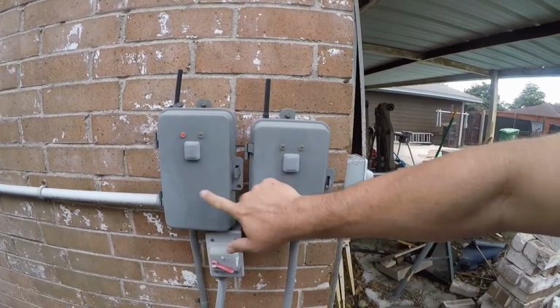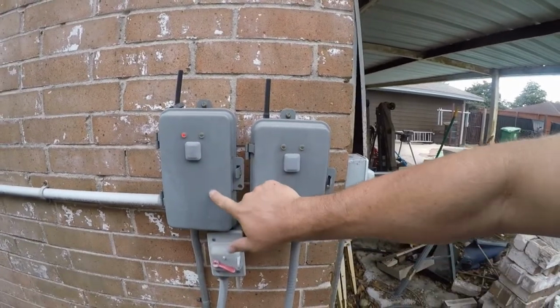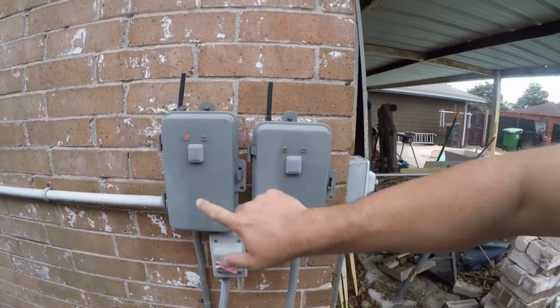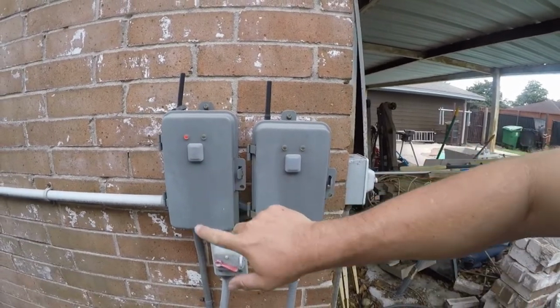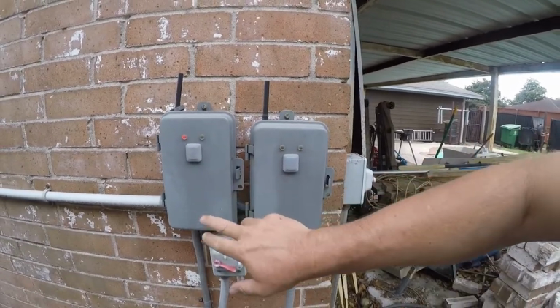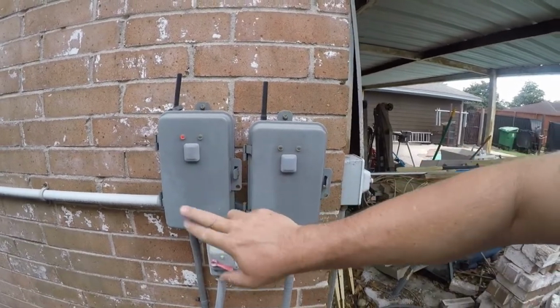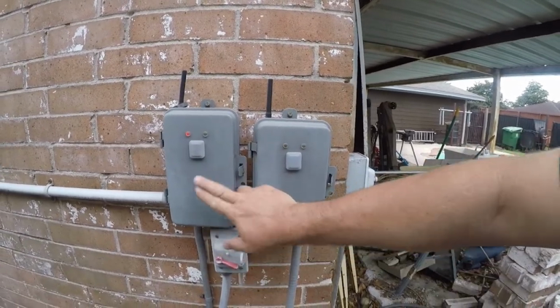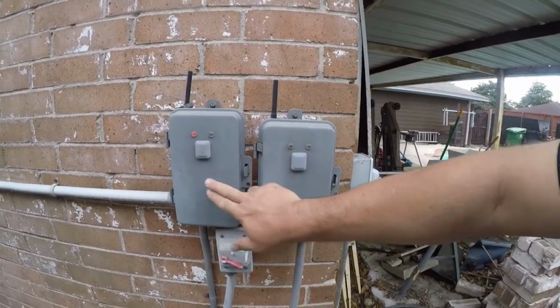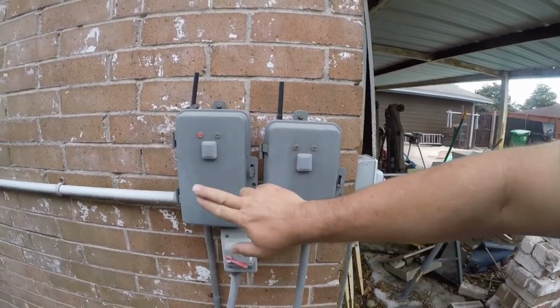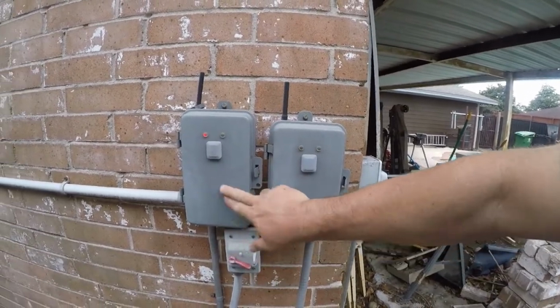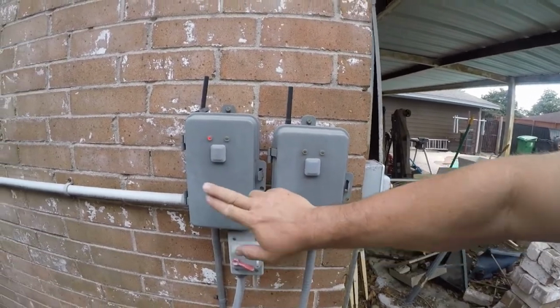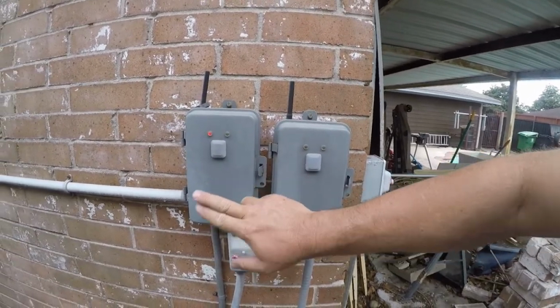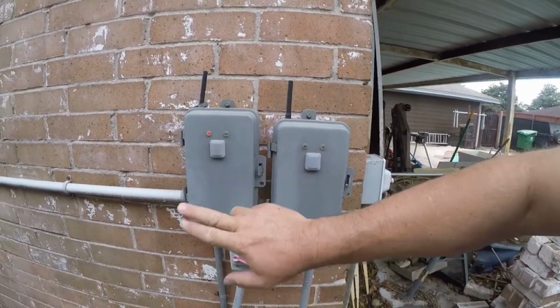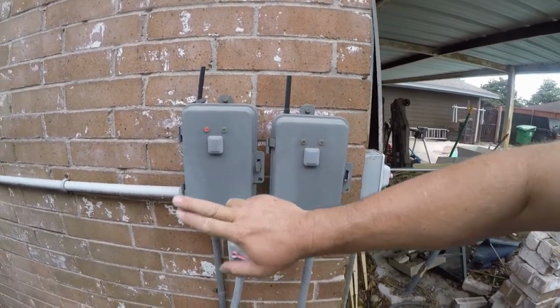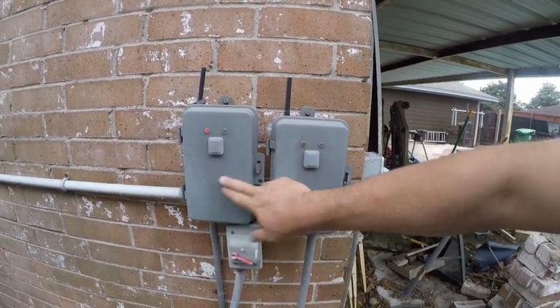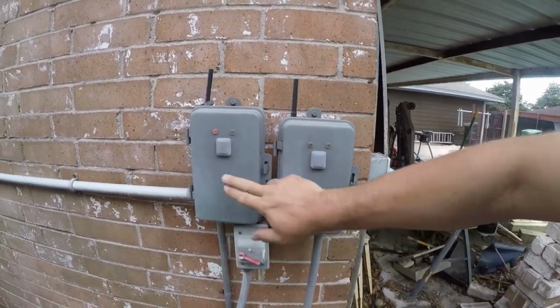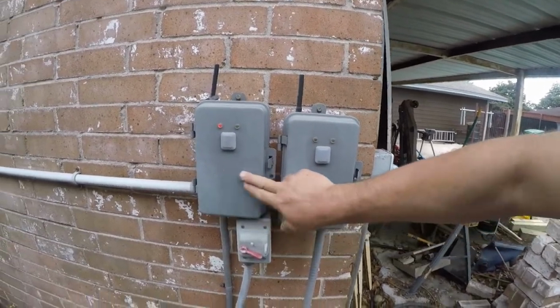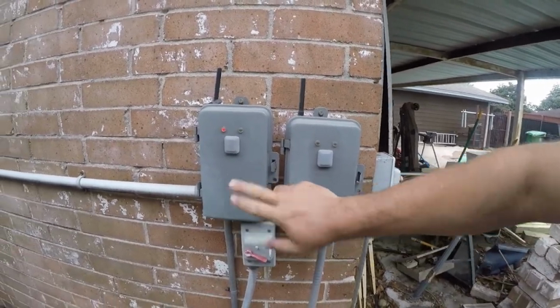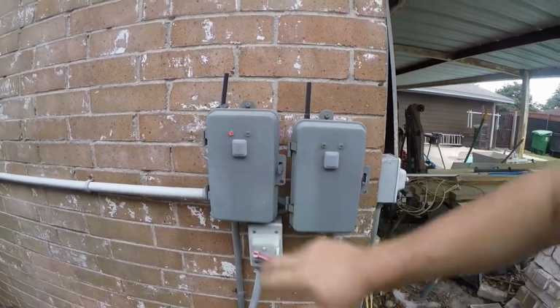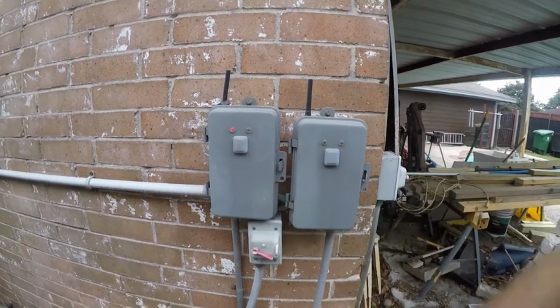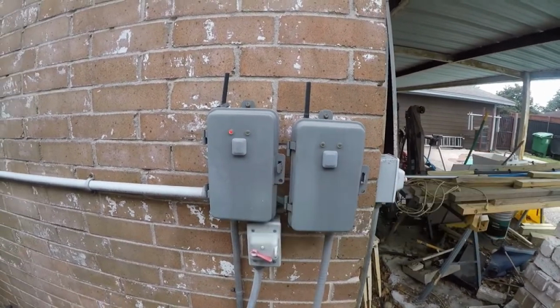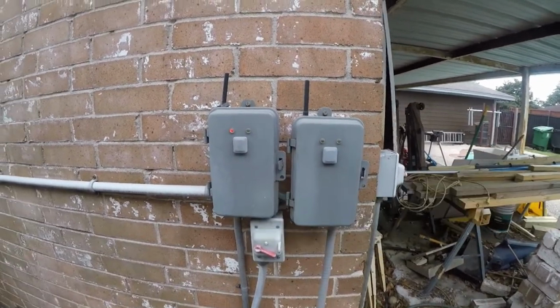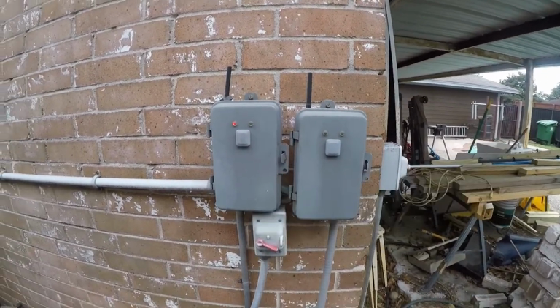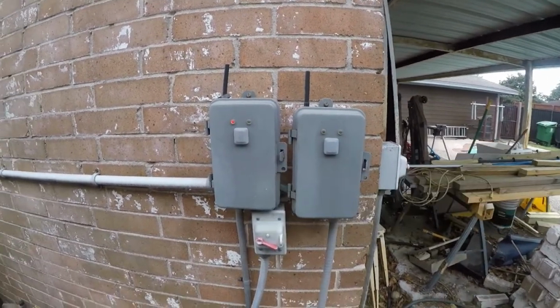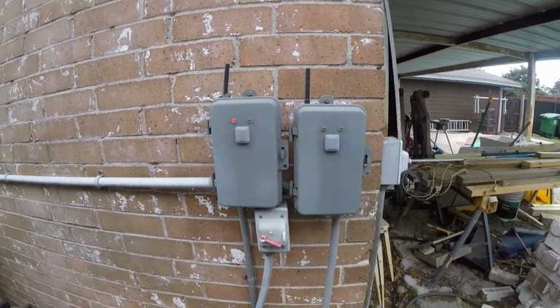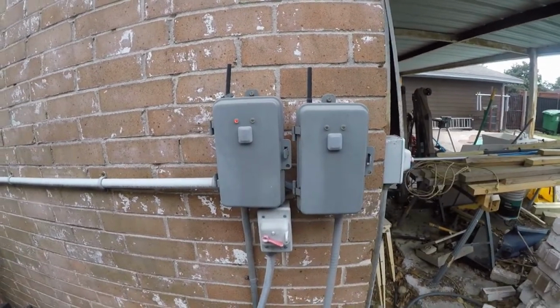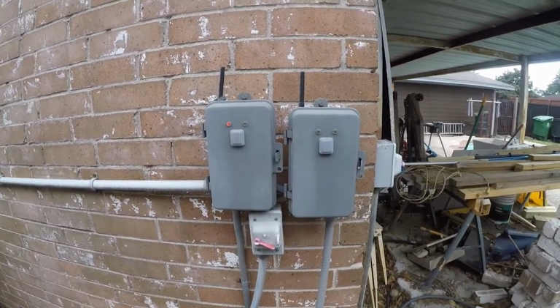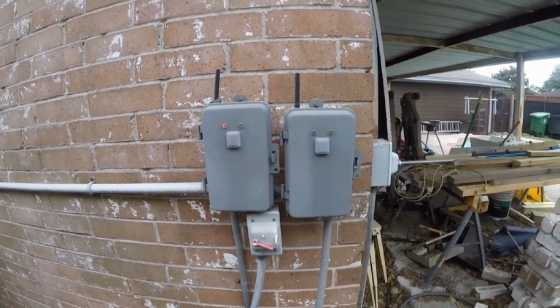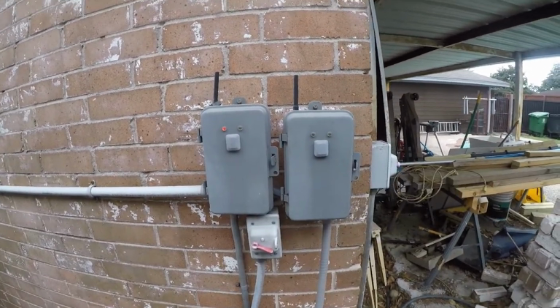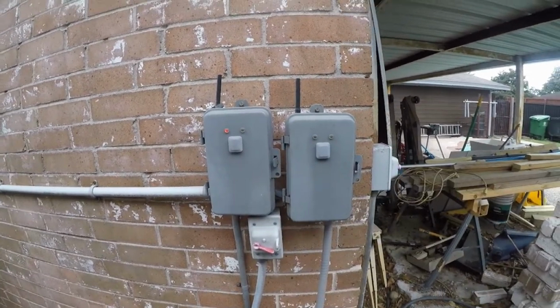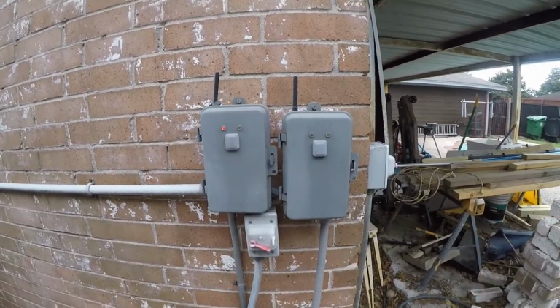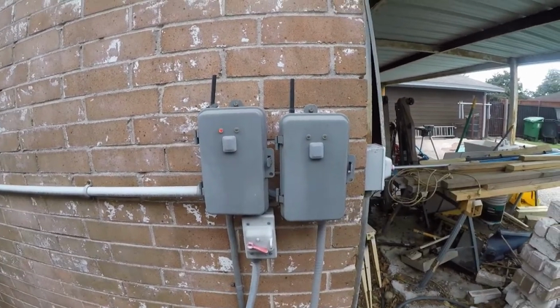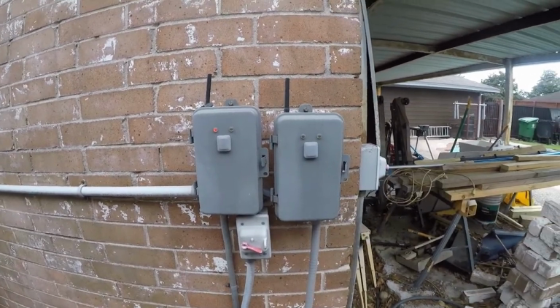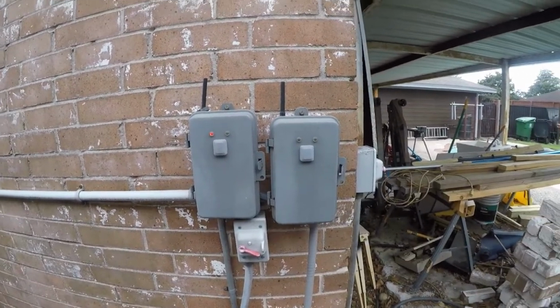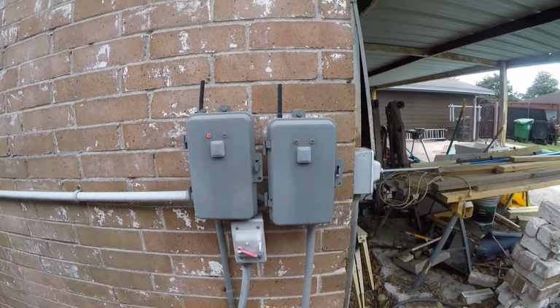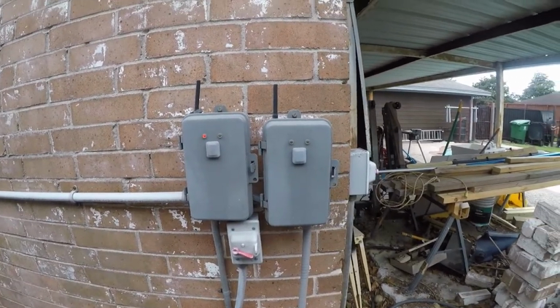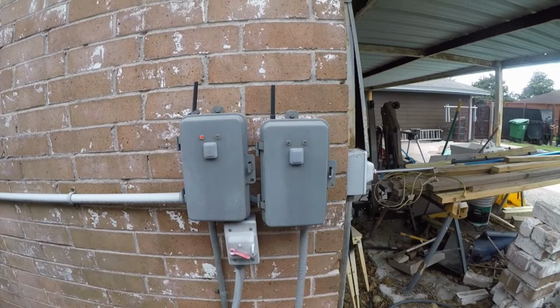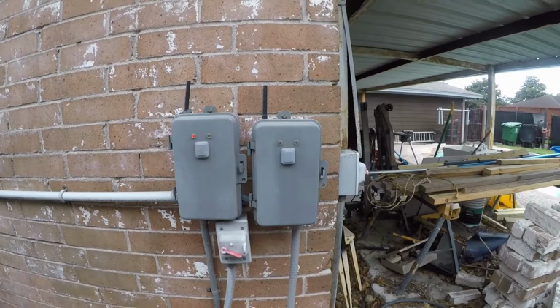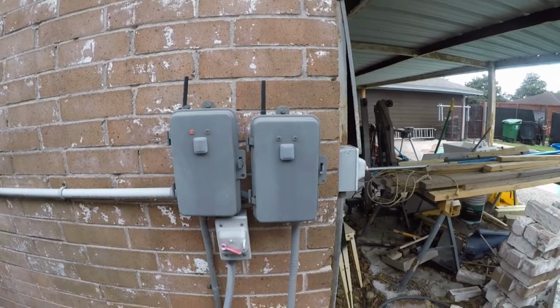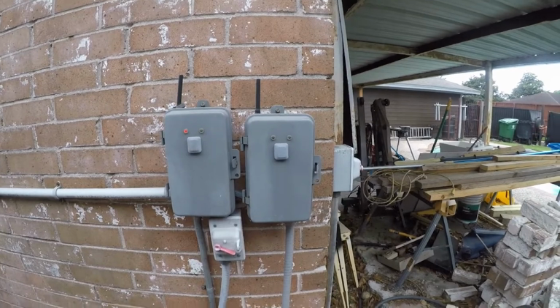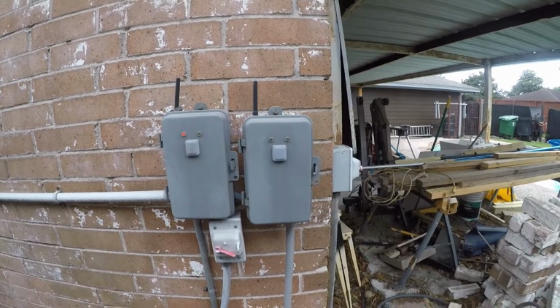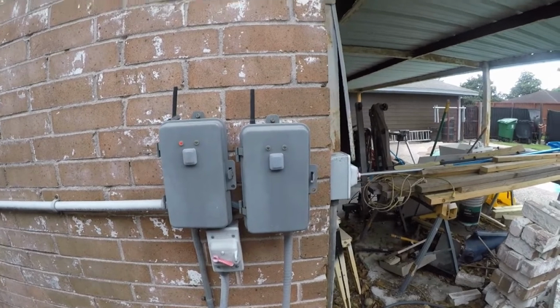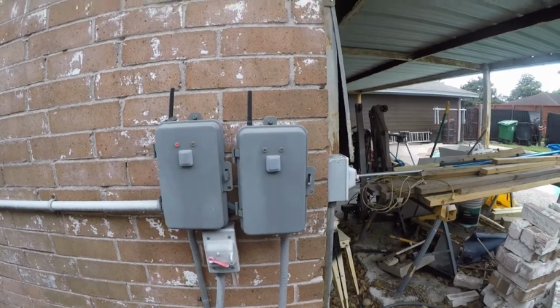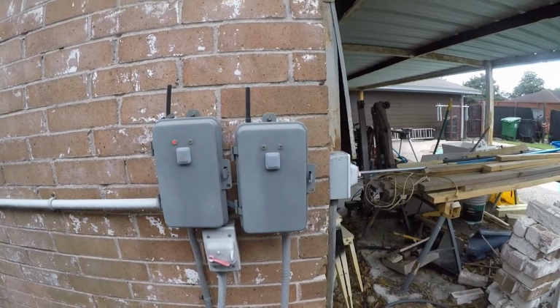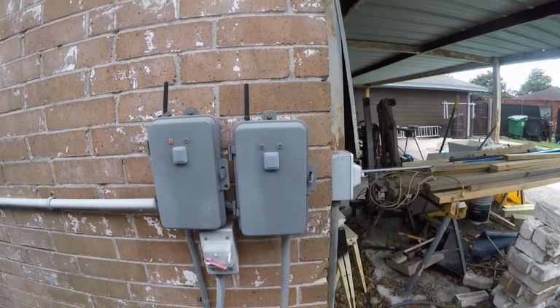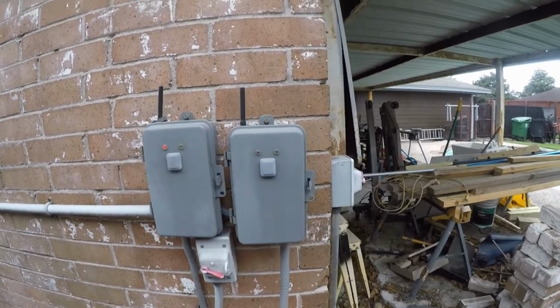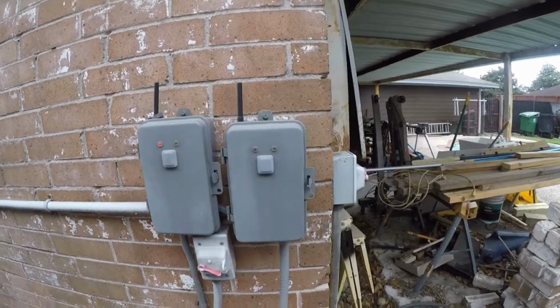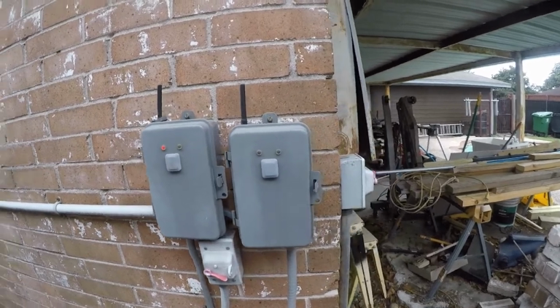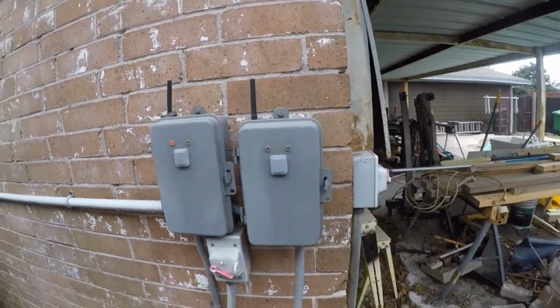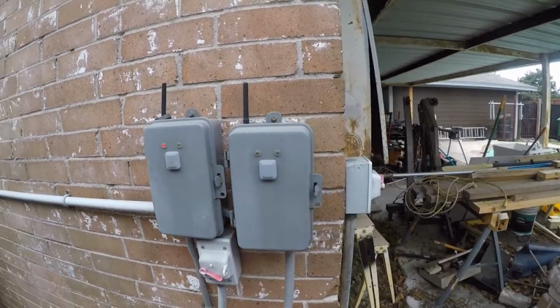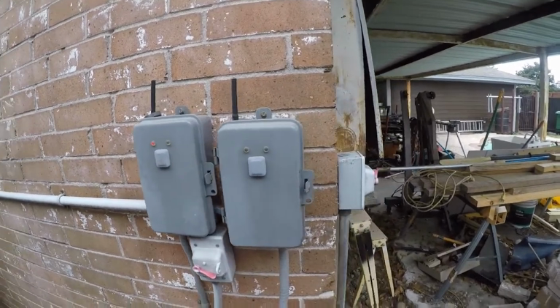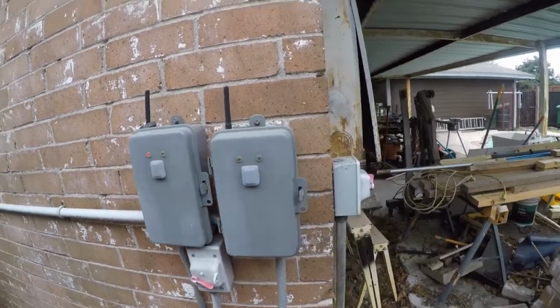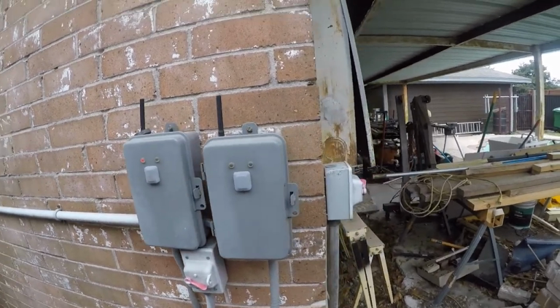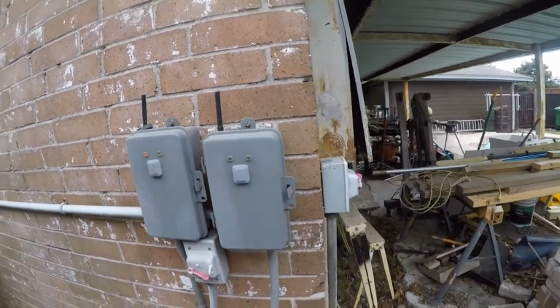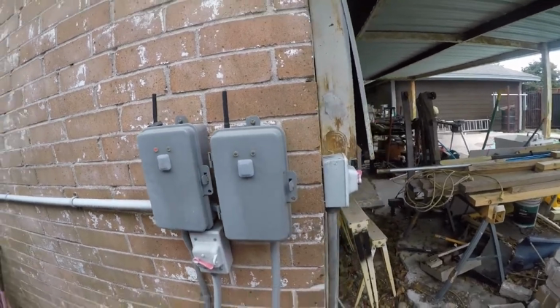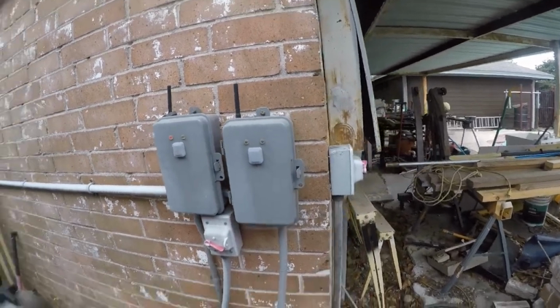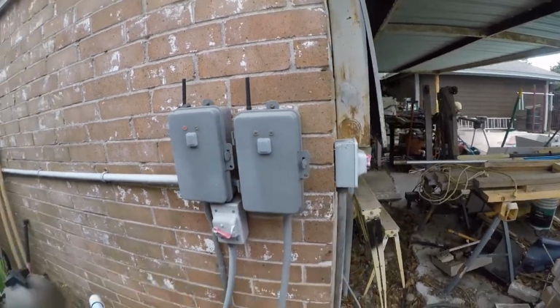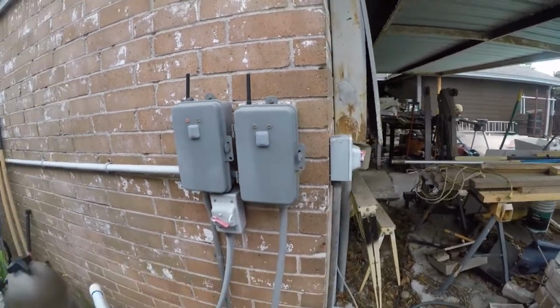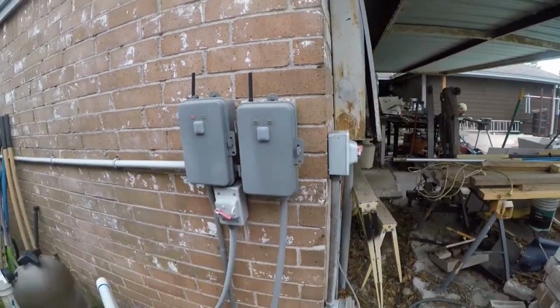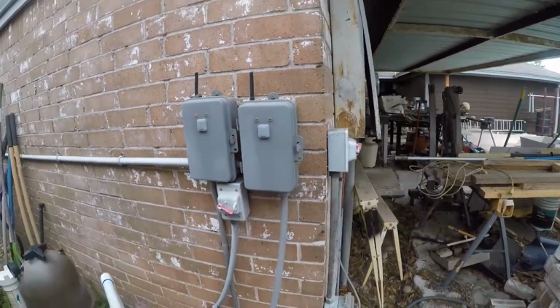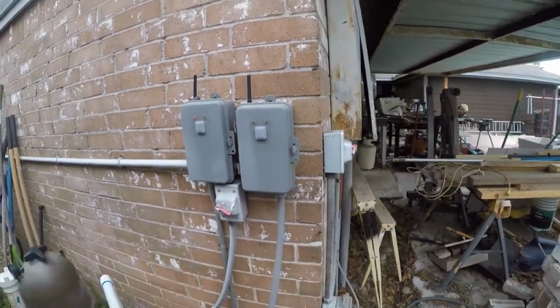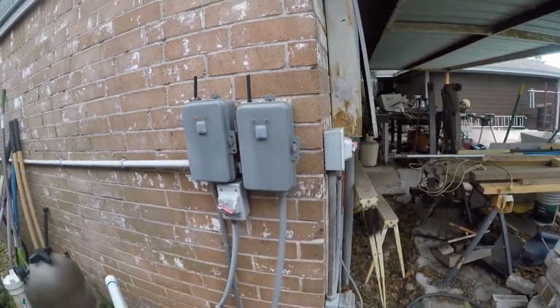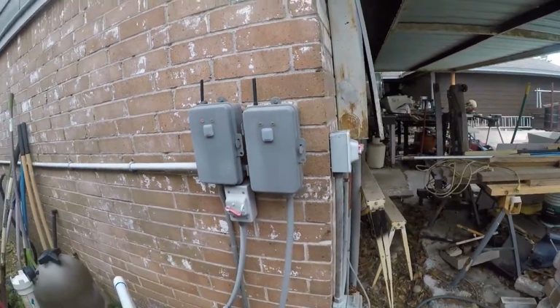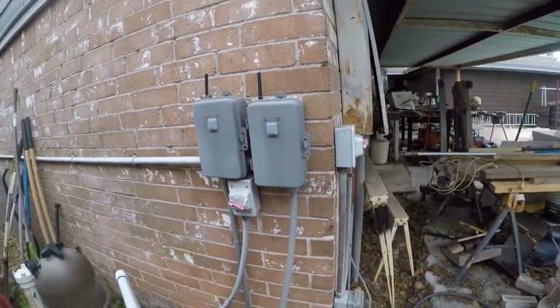If you want to know more about these, I have a video on them. These are Zigbee controlled and they've been fantastic — I basically never have to mess with them, they just work.